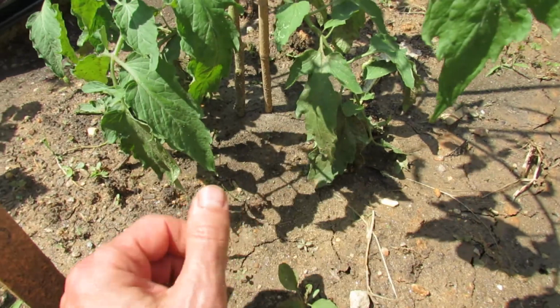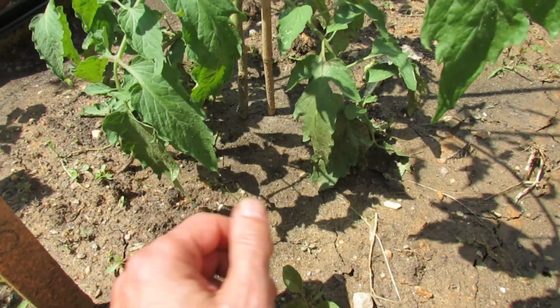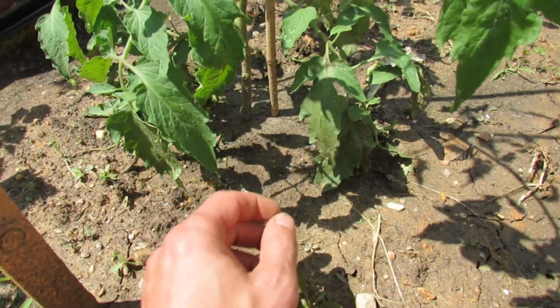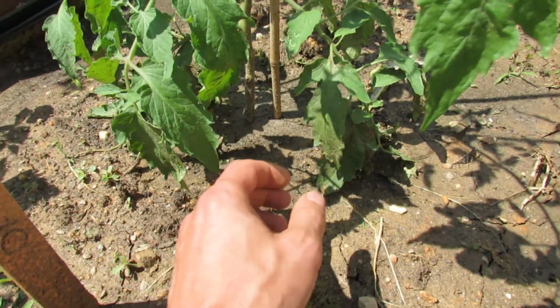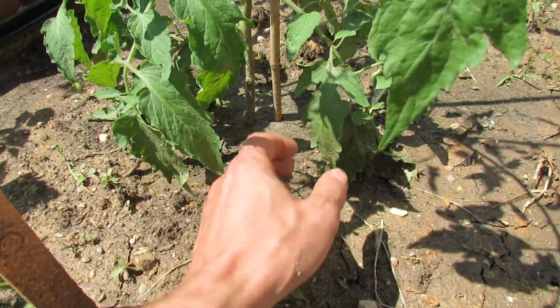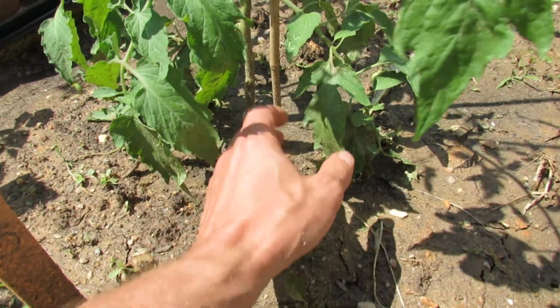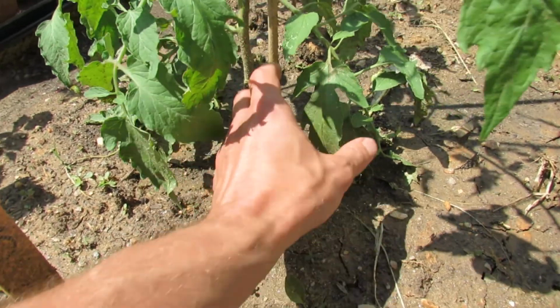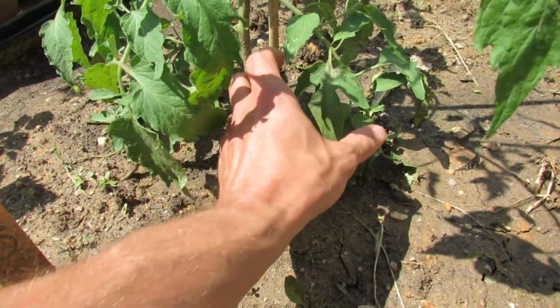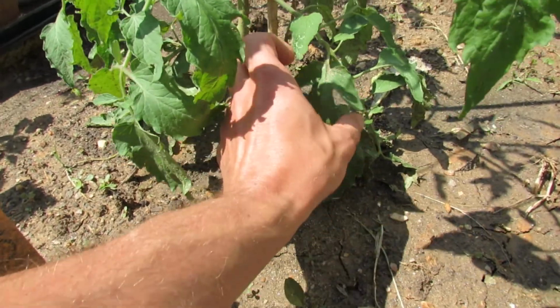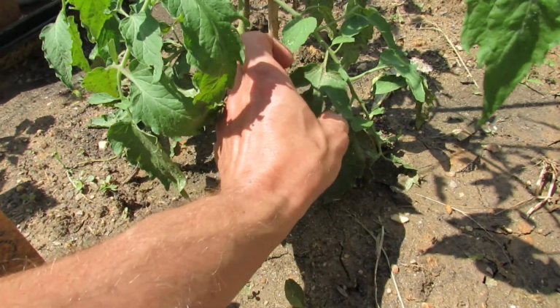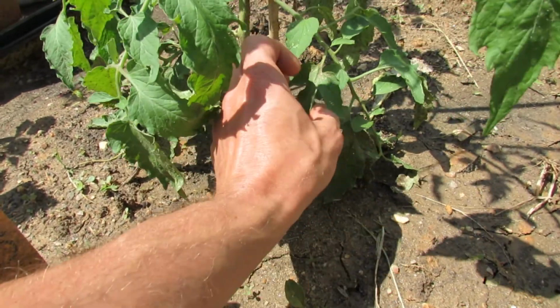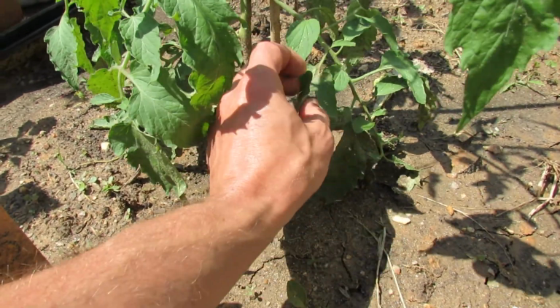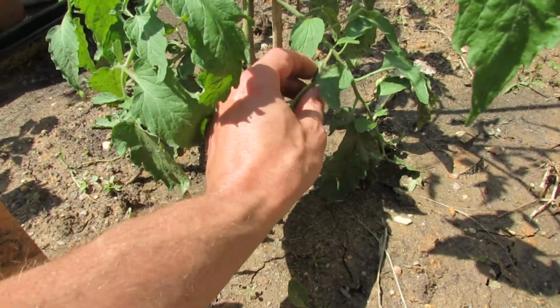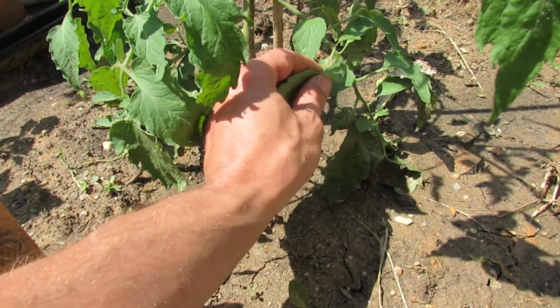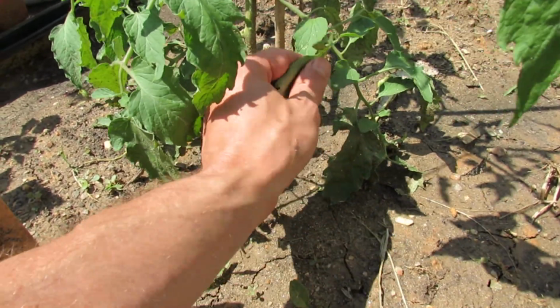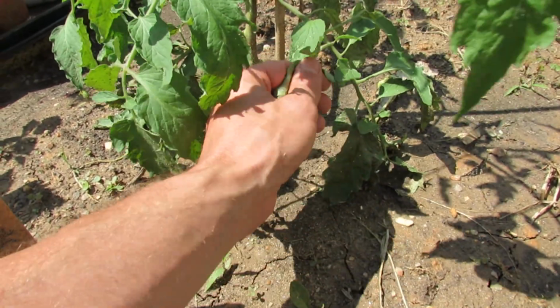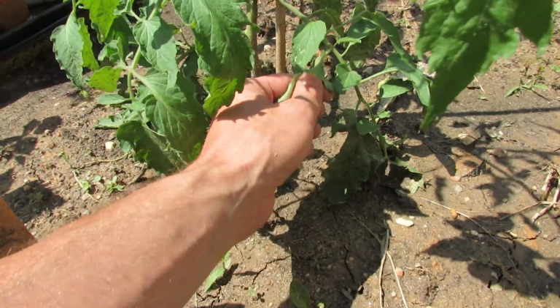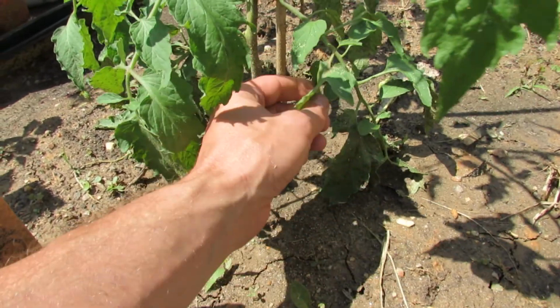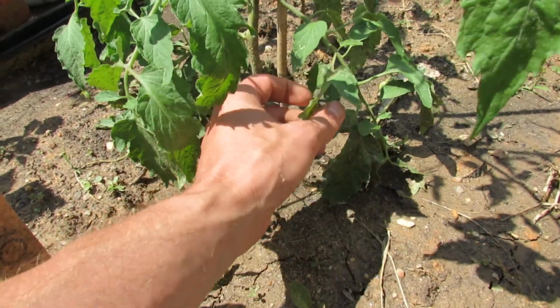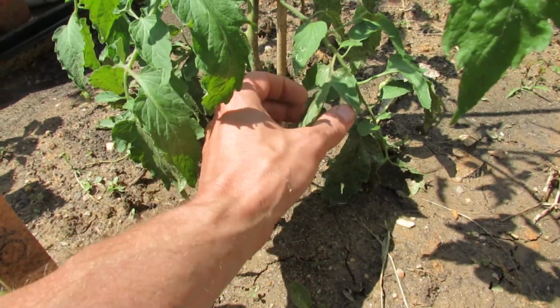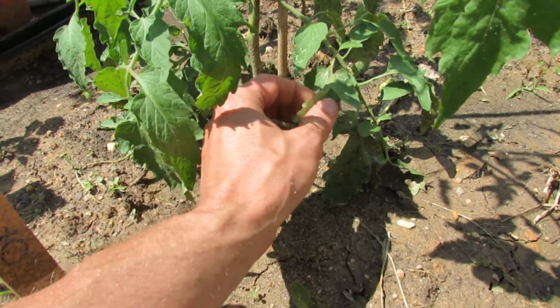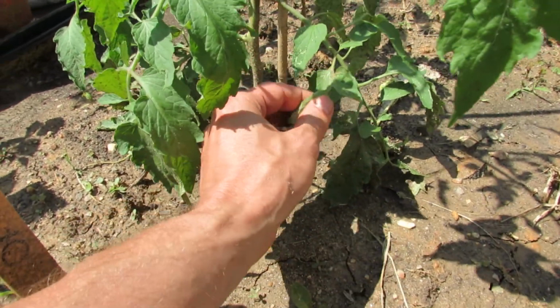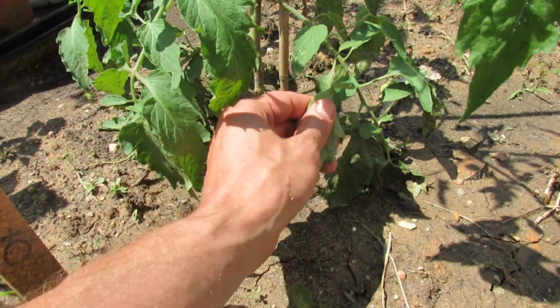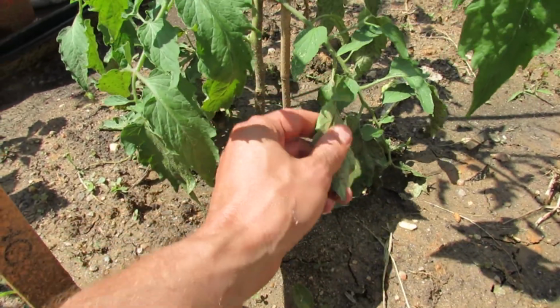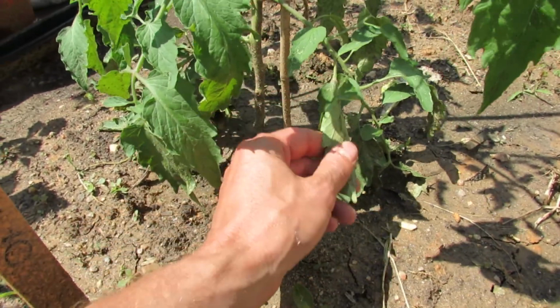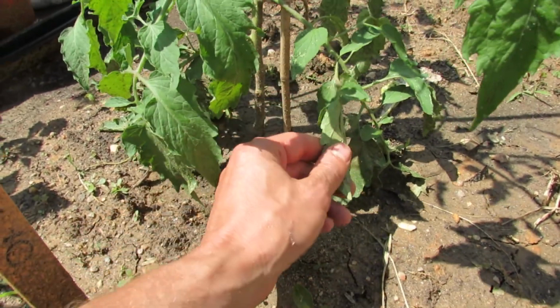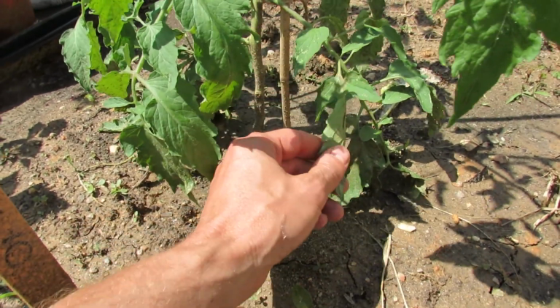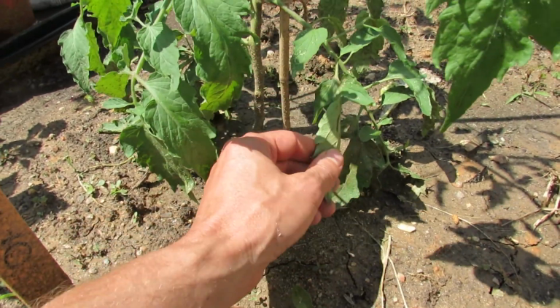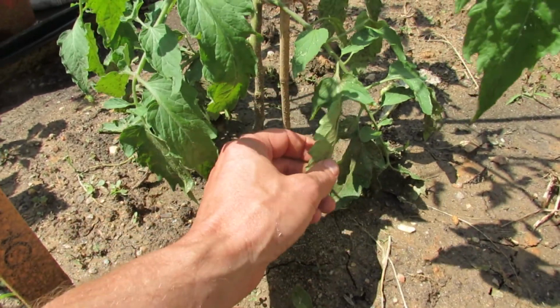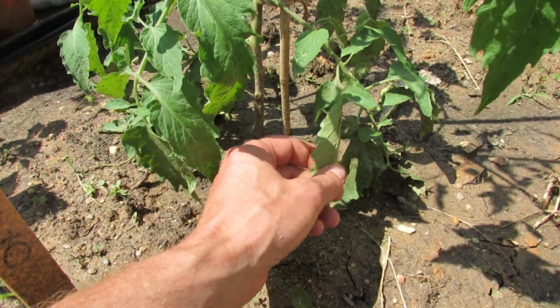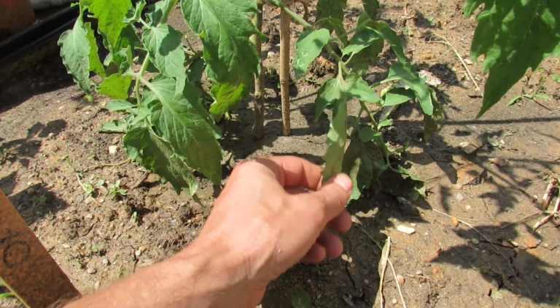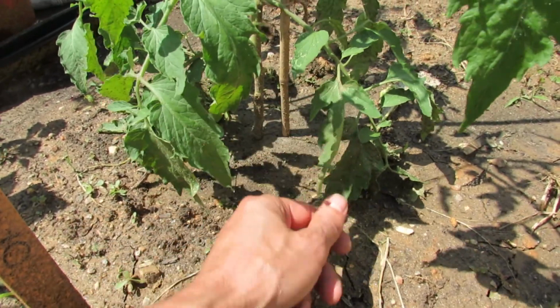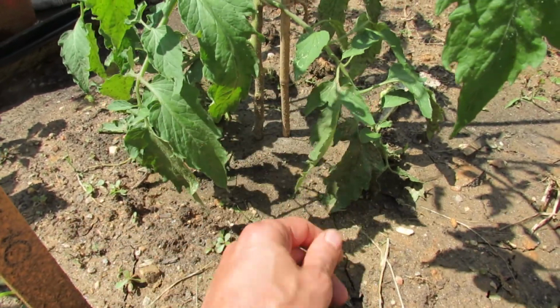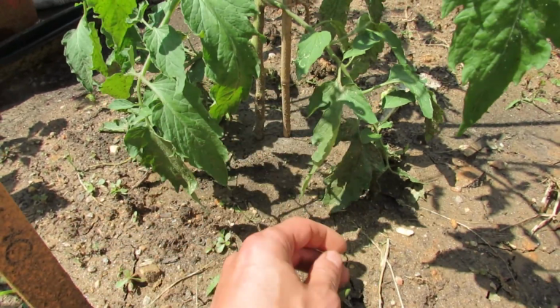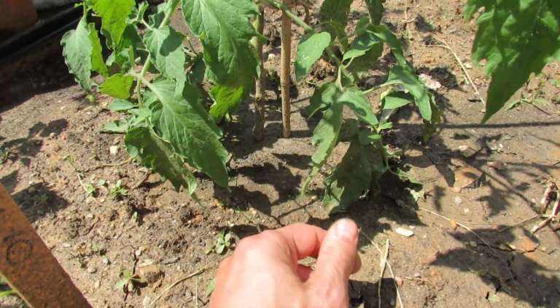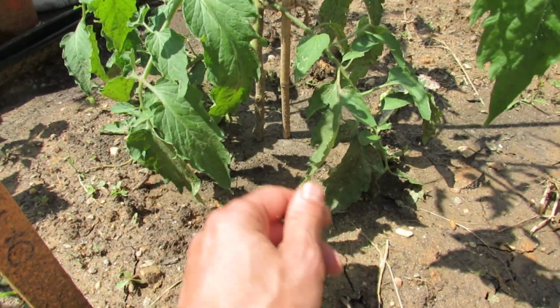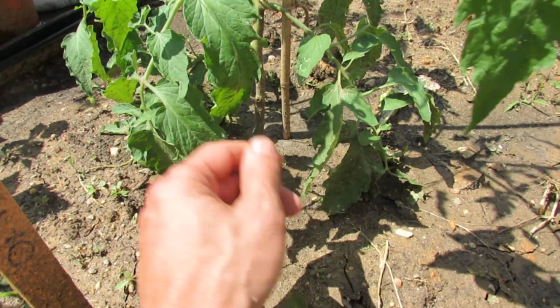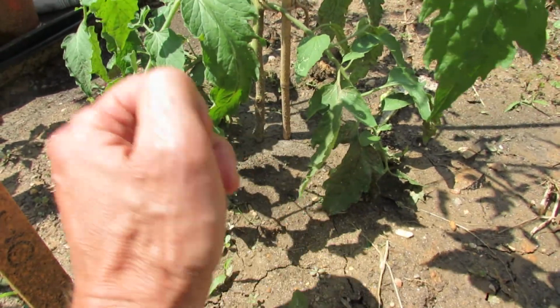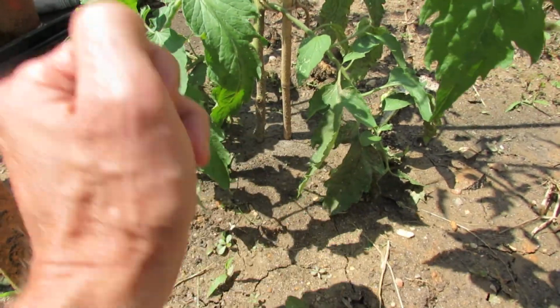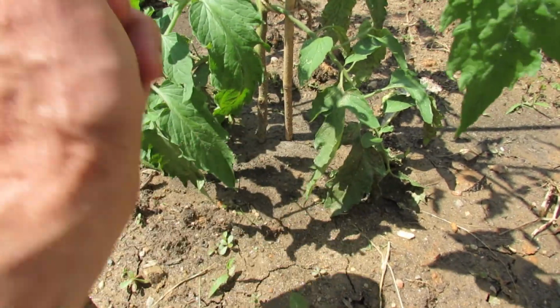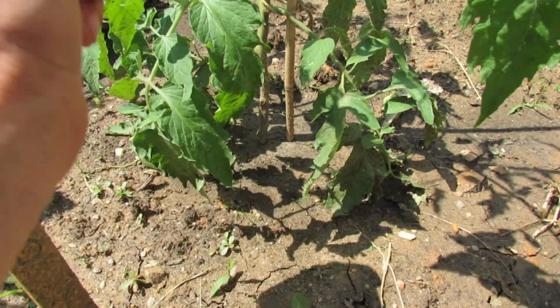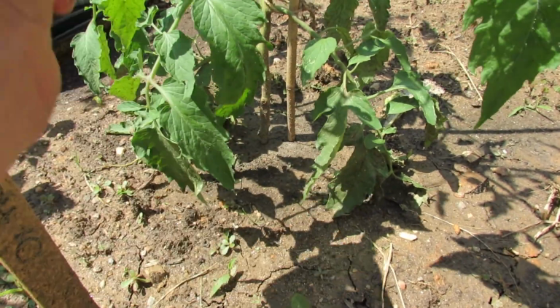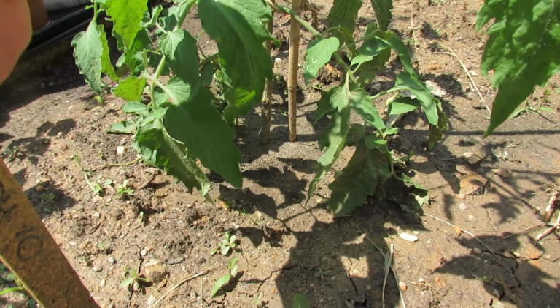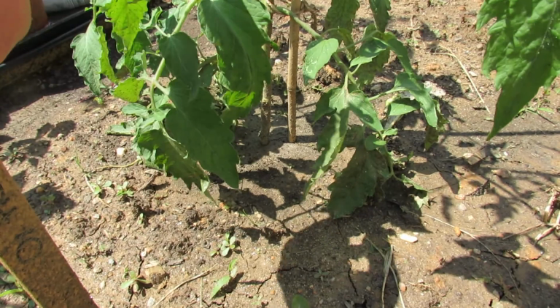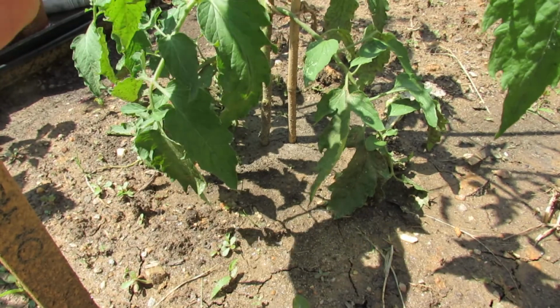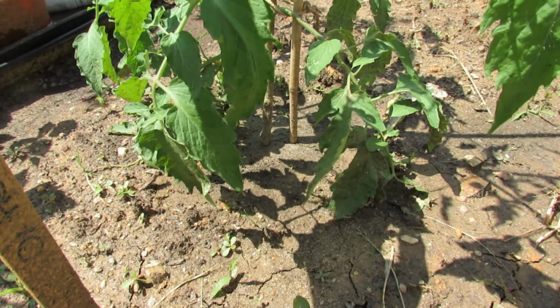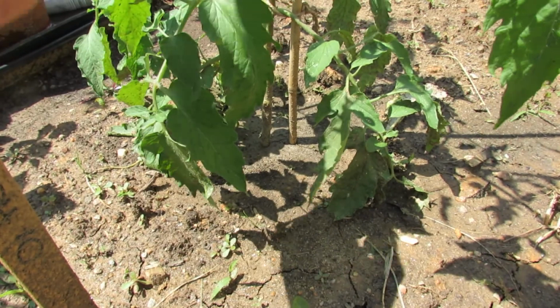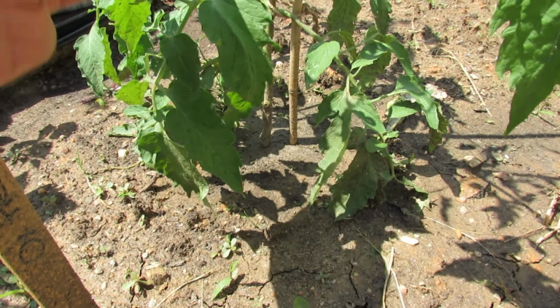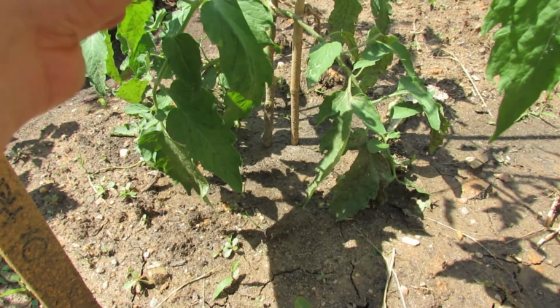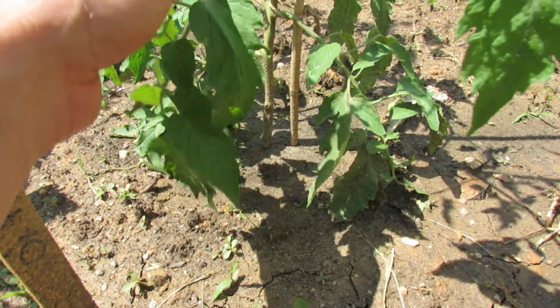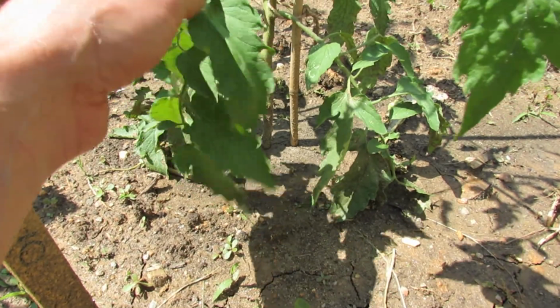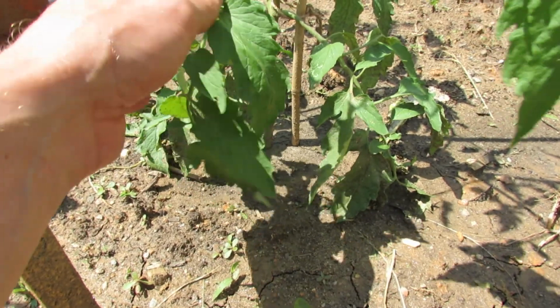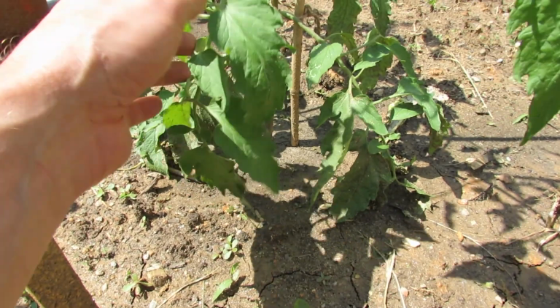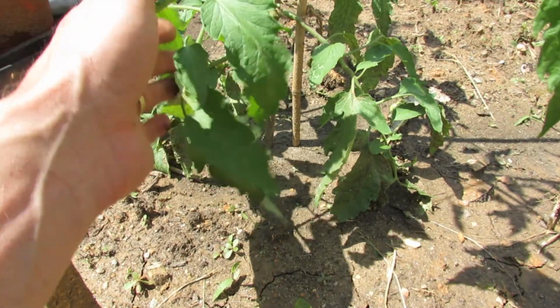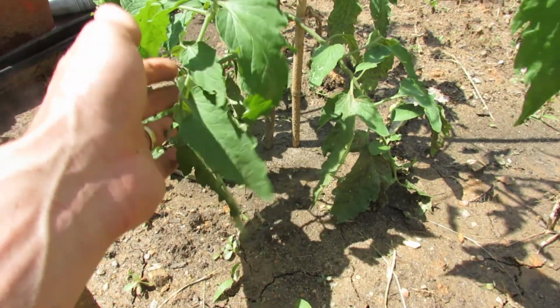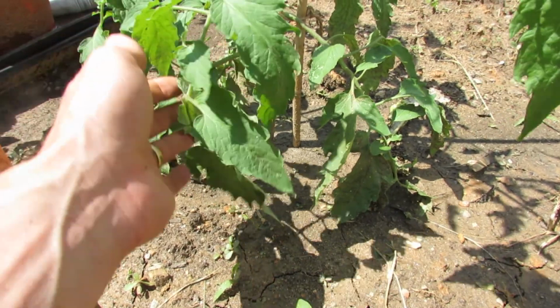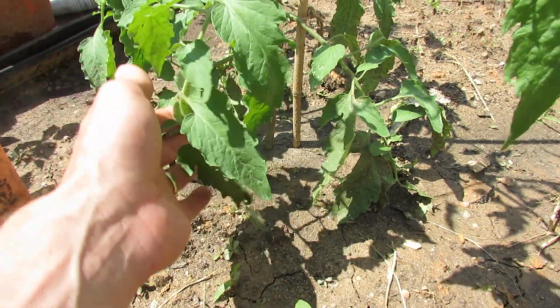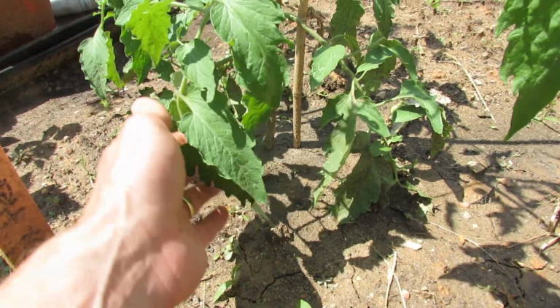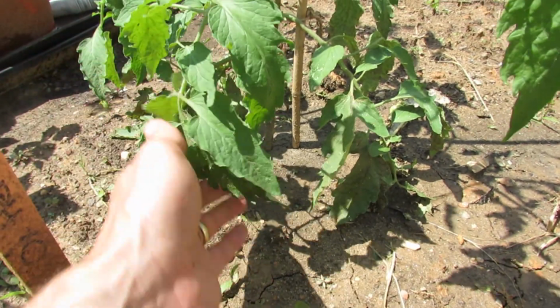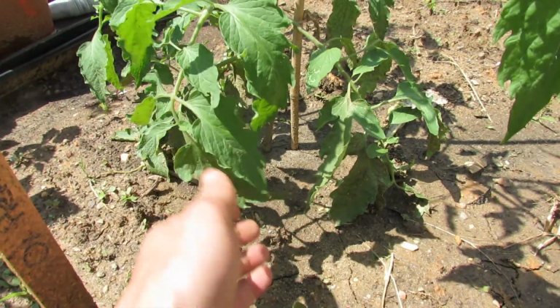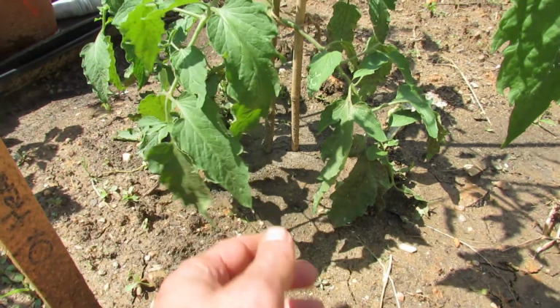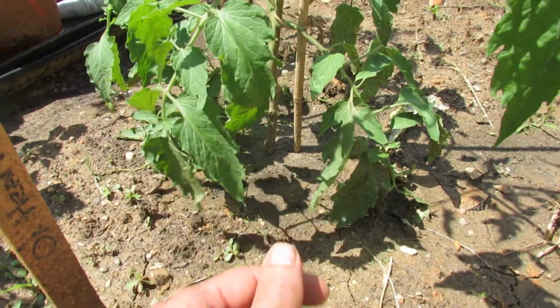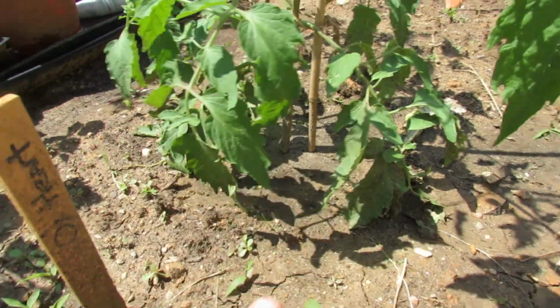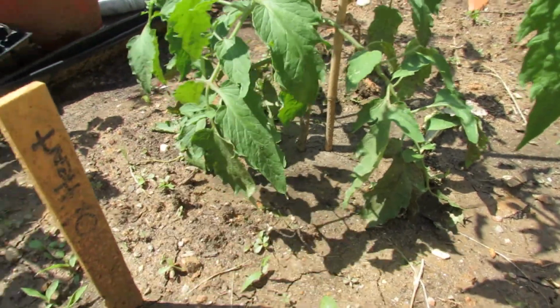So when it comes to leaf spot and blight, the key to keeping healthy tomatoes is really prevention.